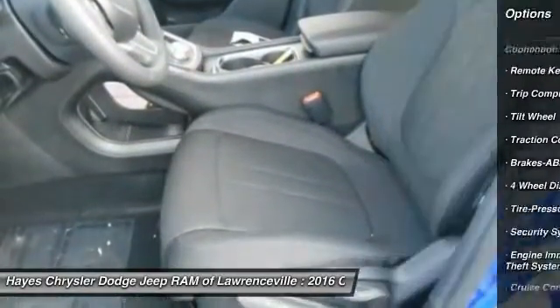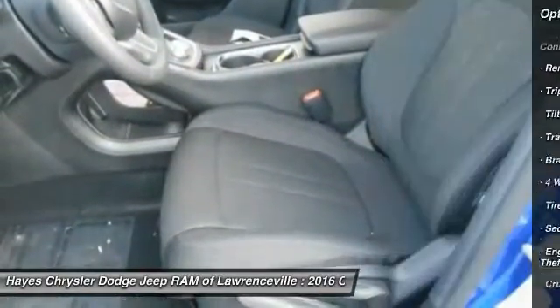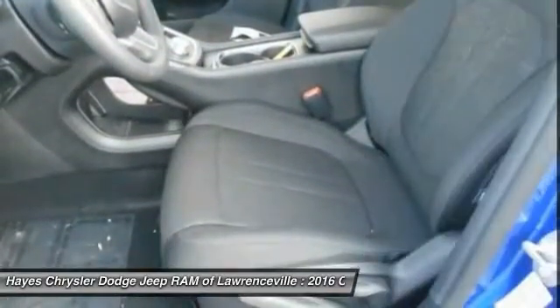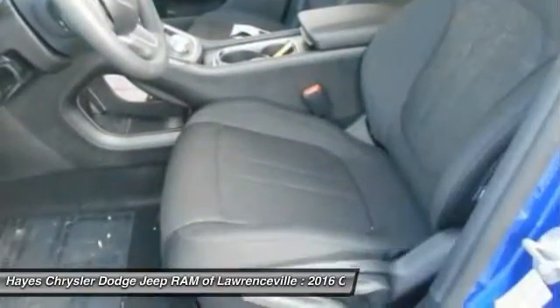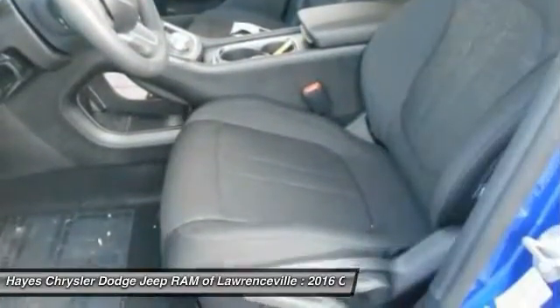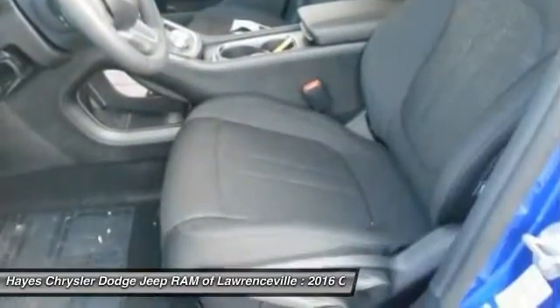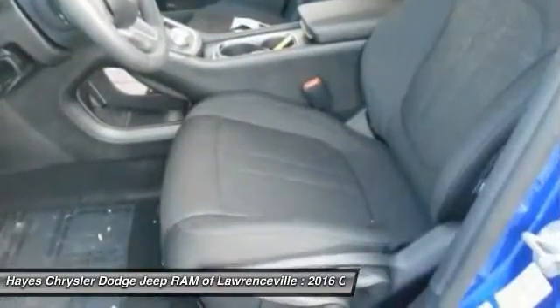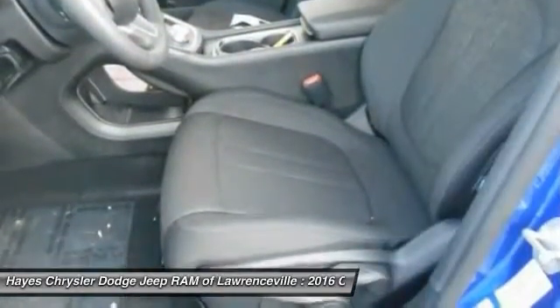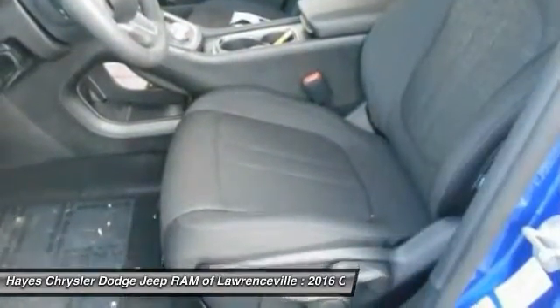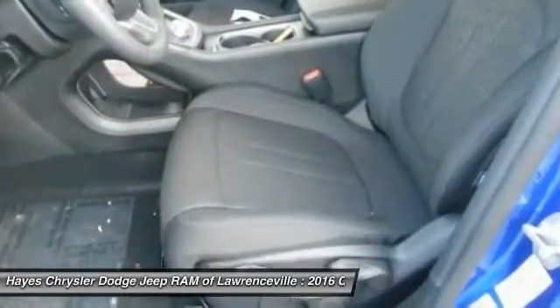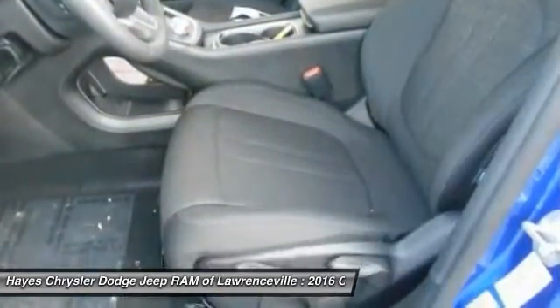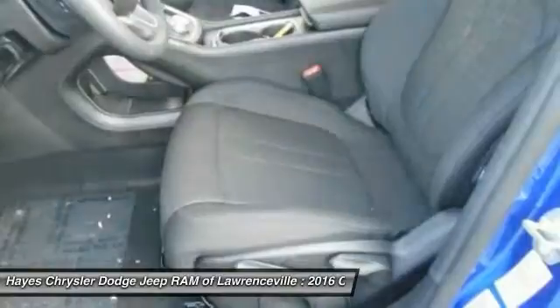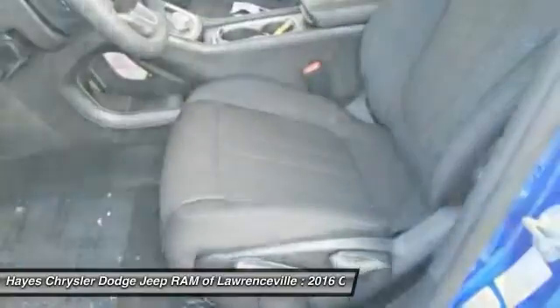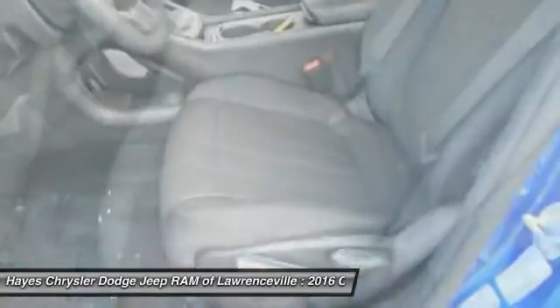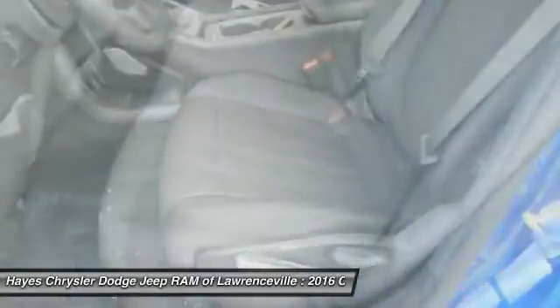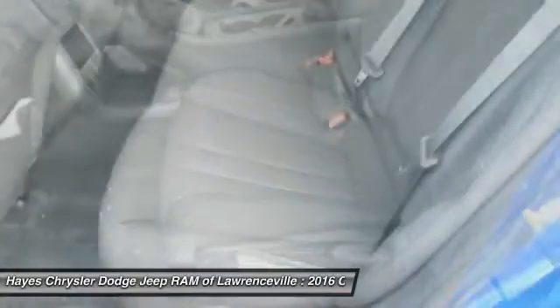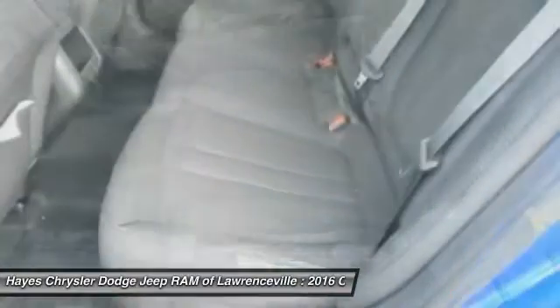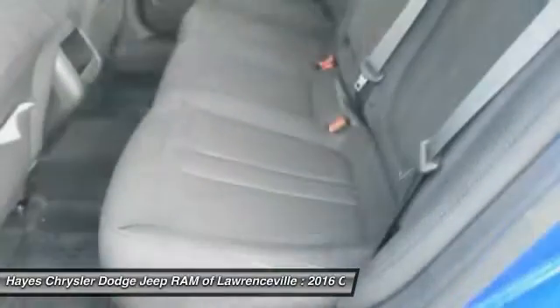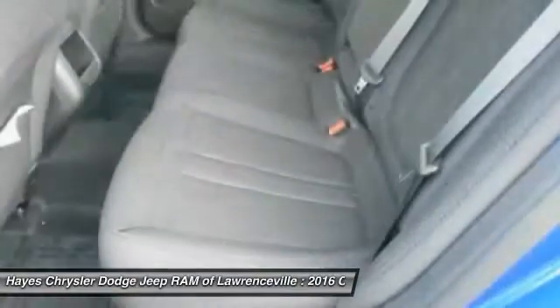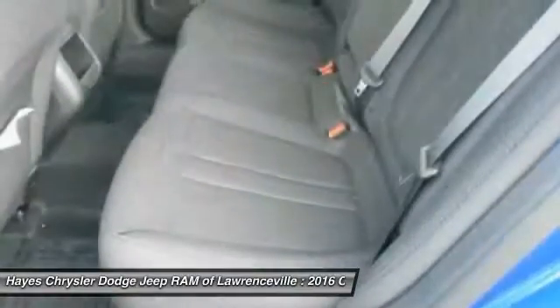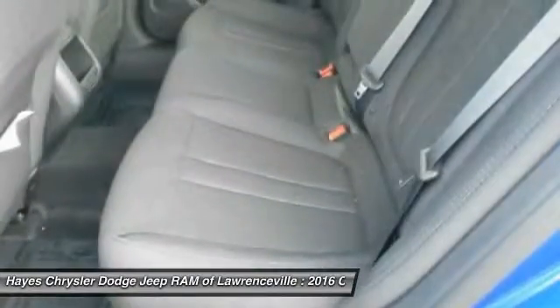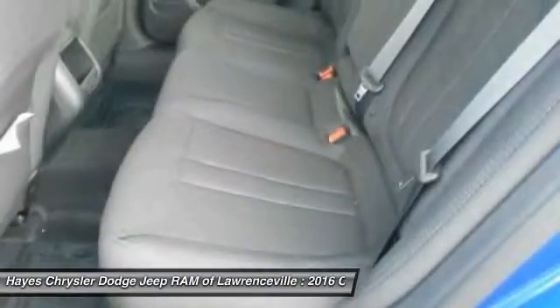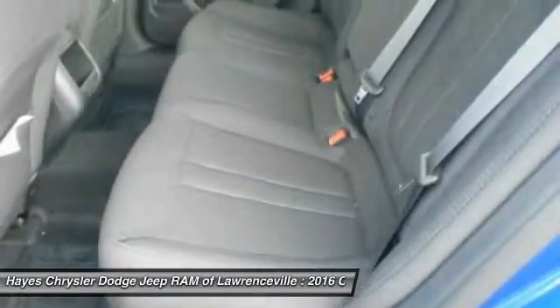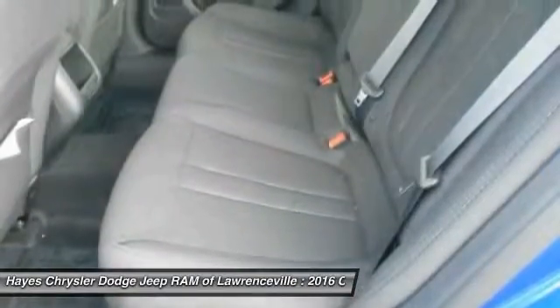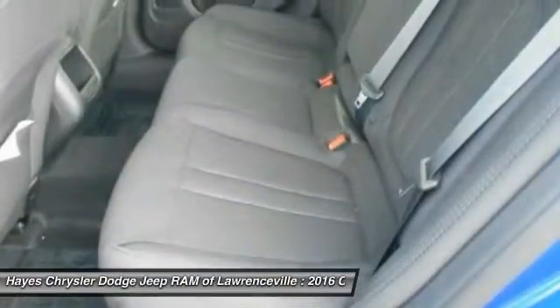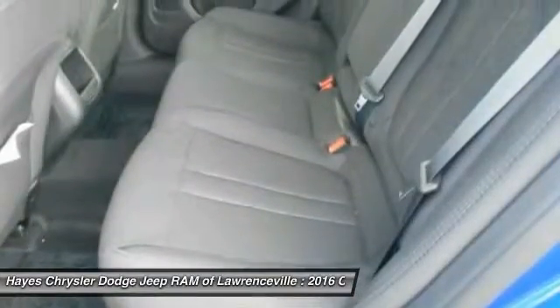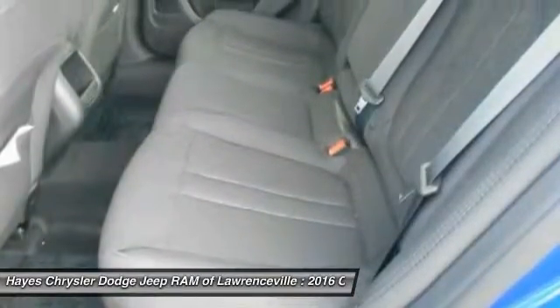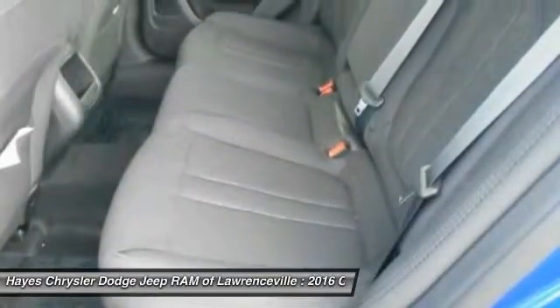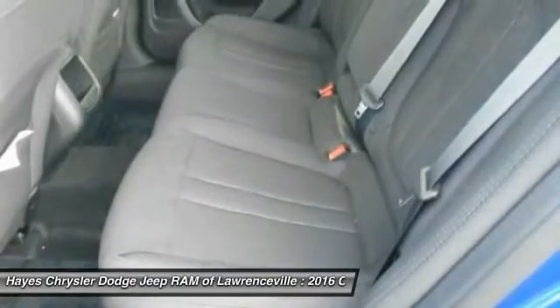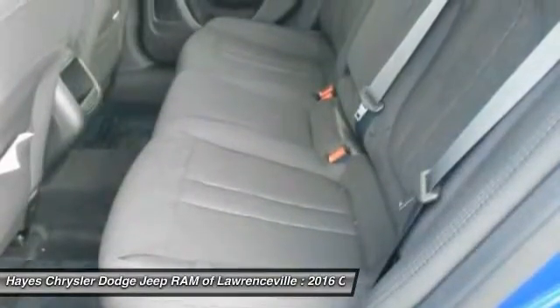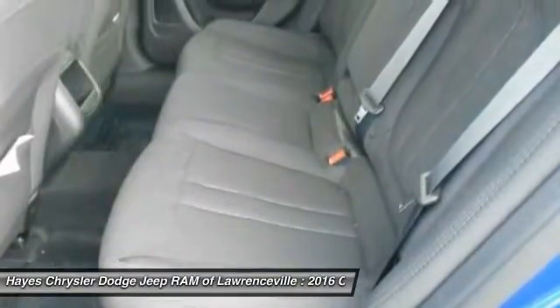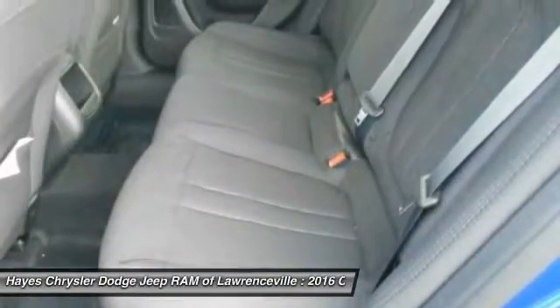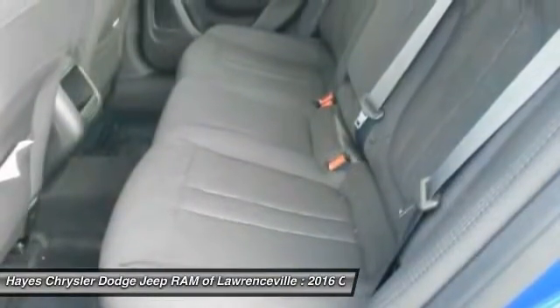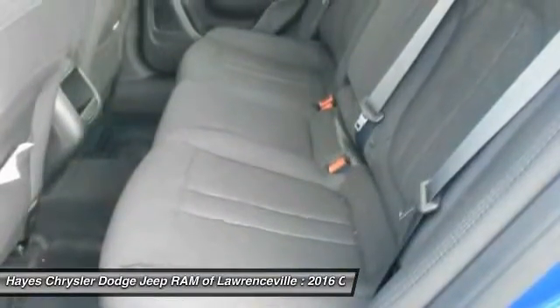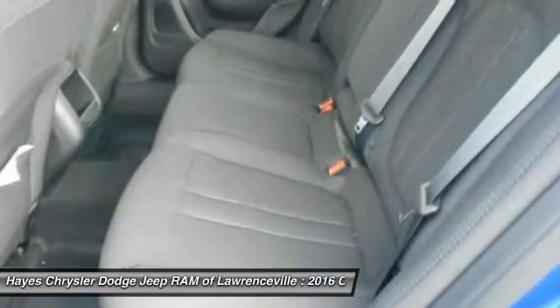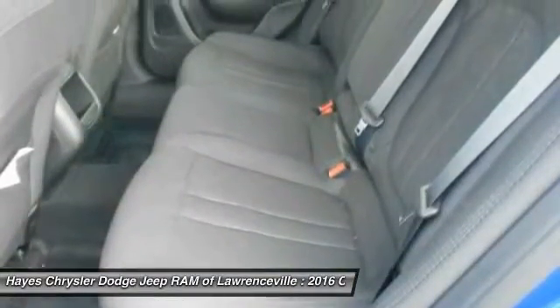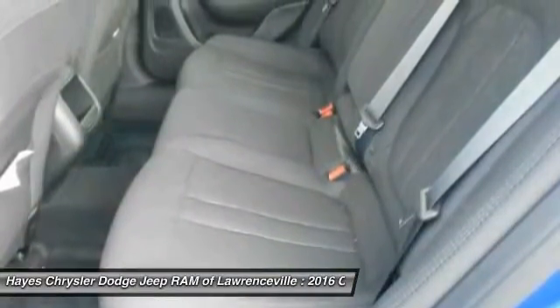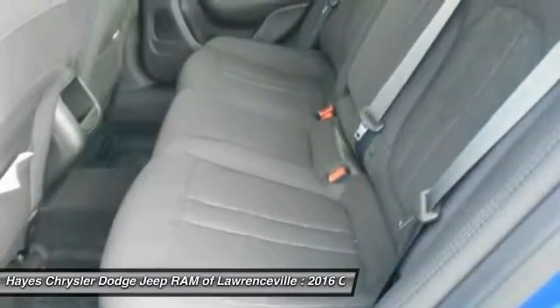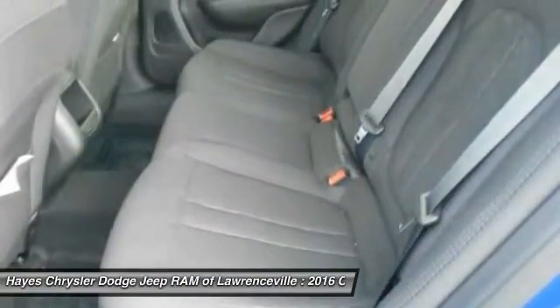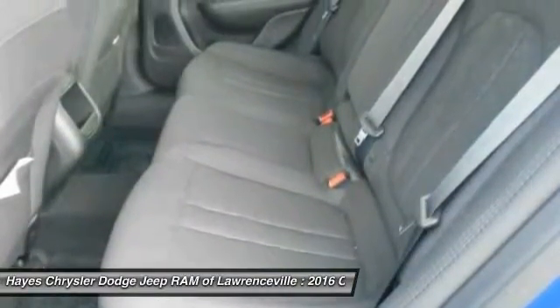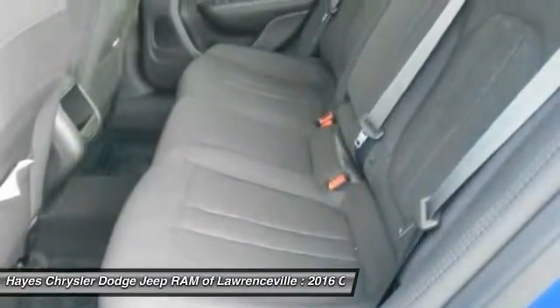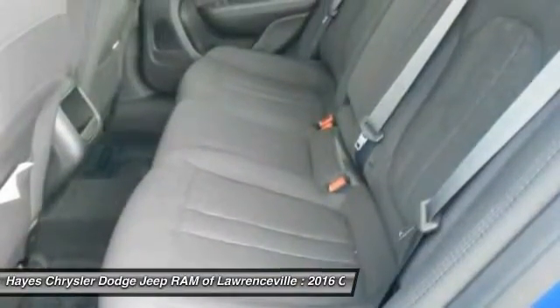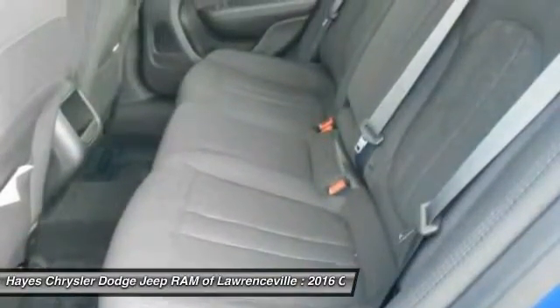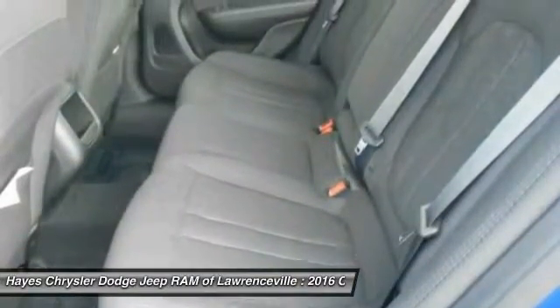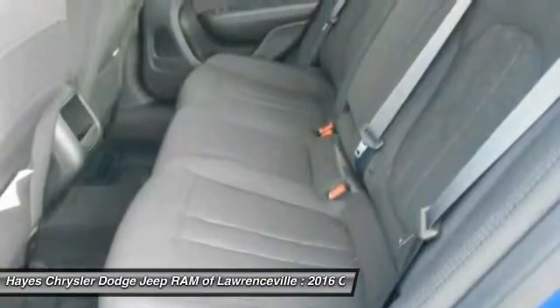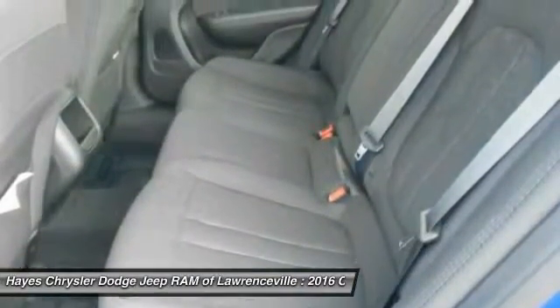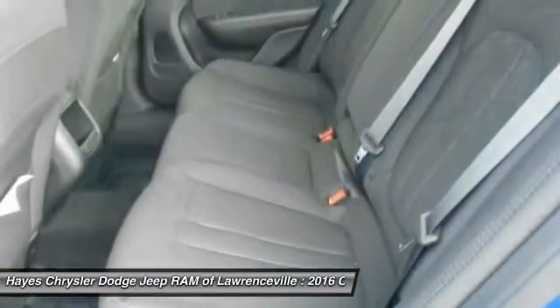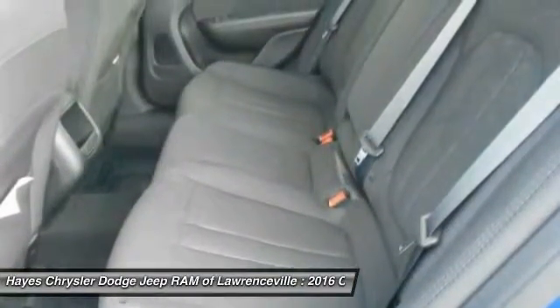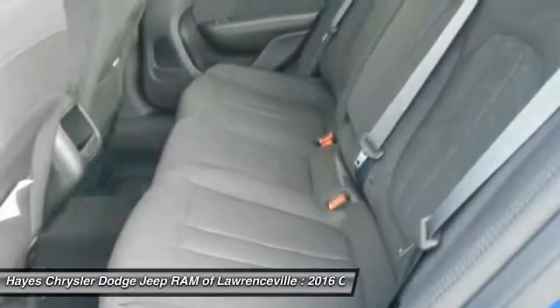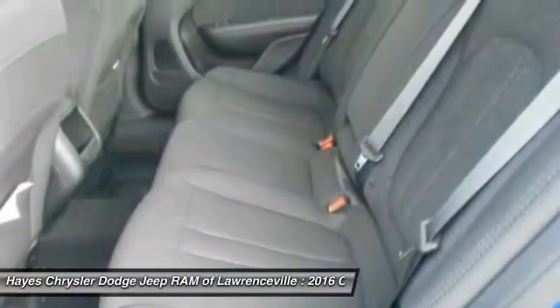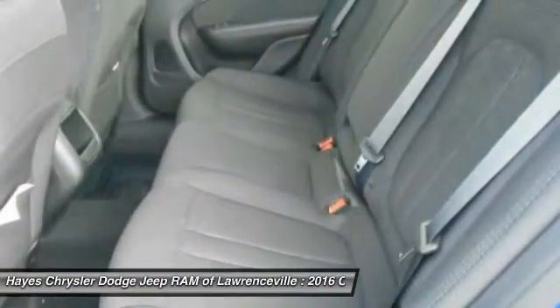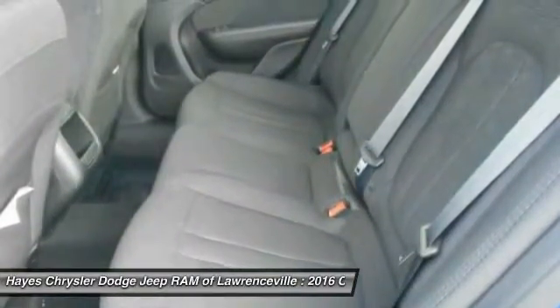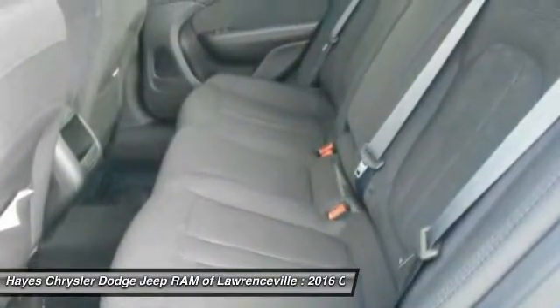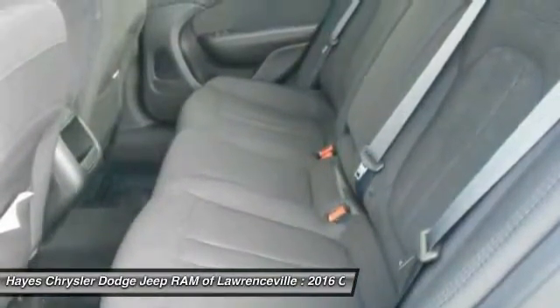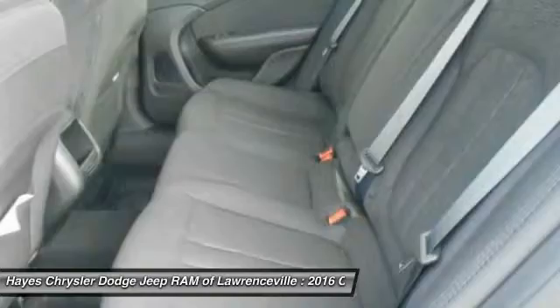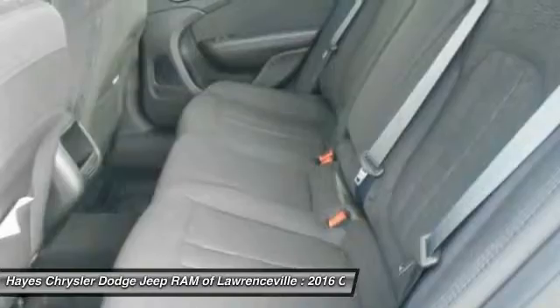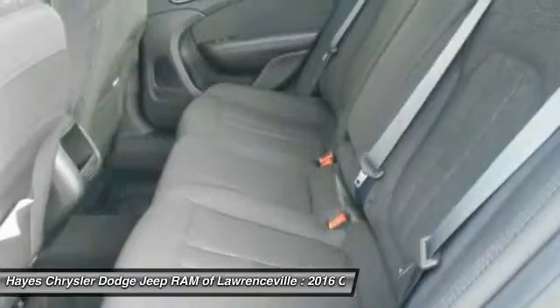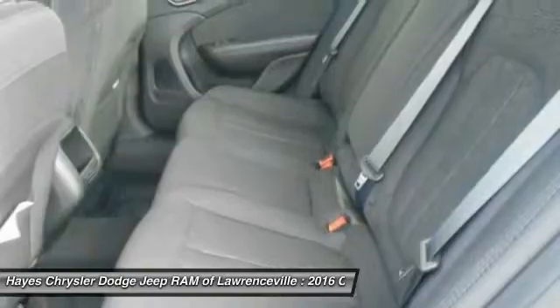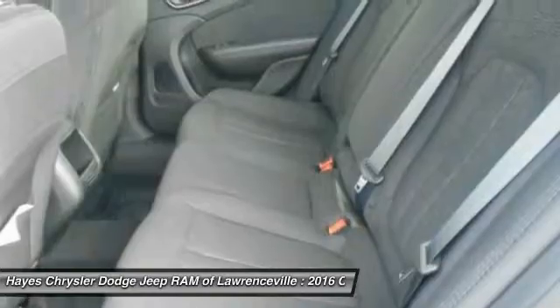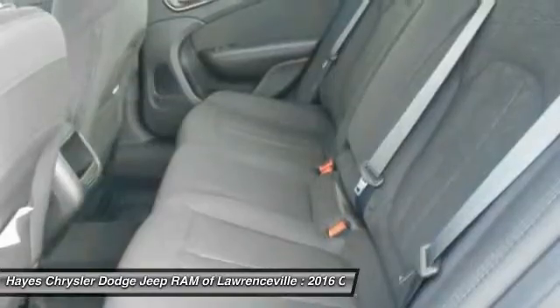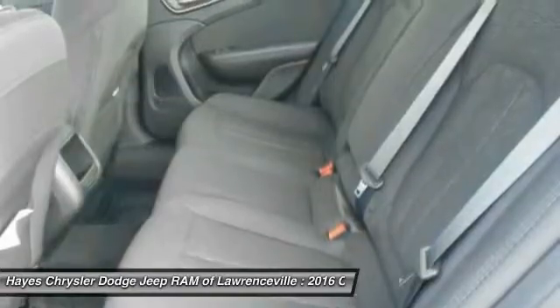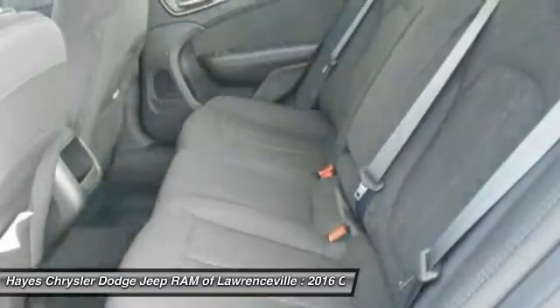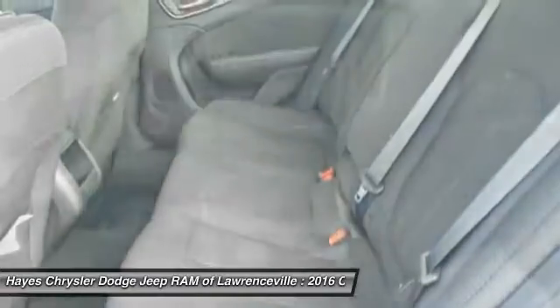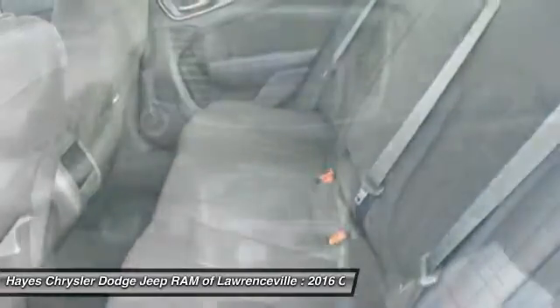Air conditioning, front power steering, cruise control, floor mats, aluminum wheels, FWD, and rear defrost.